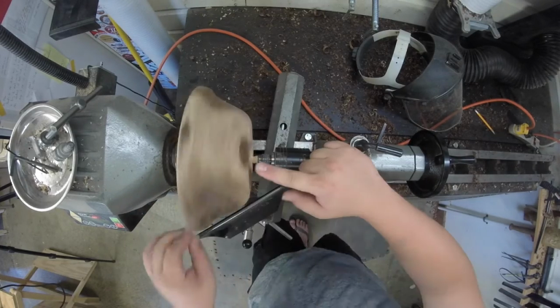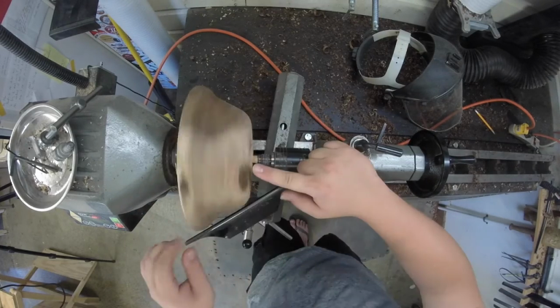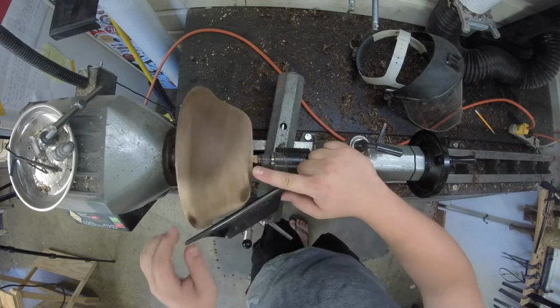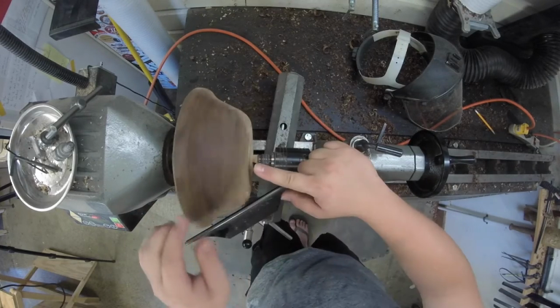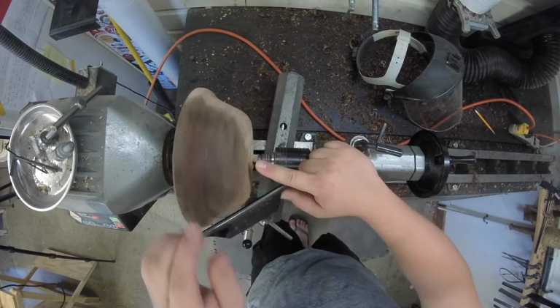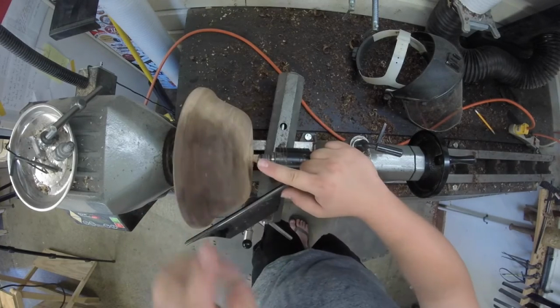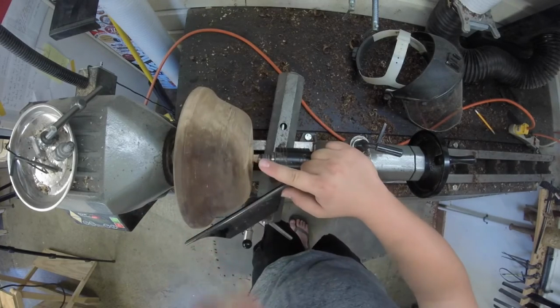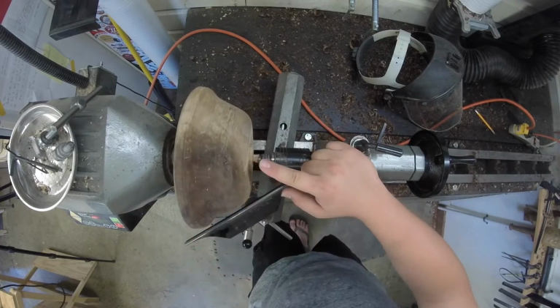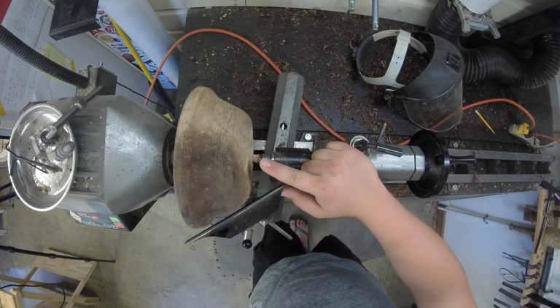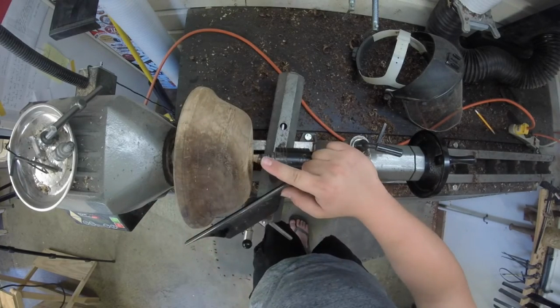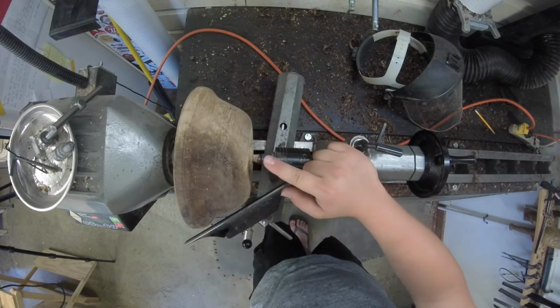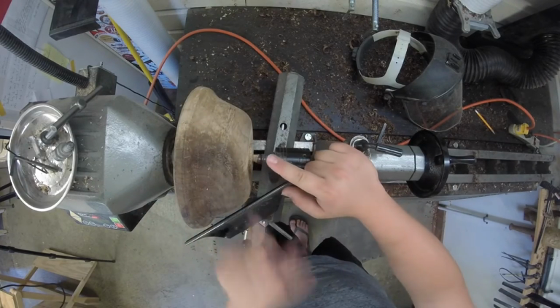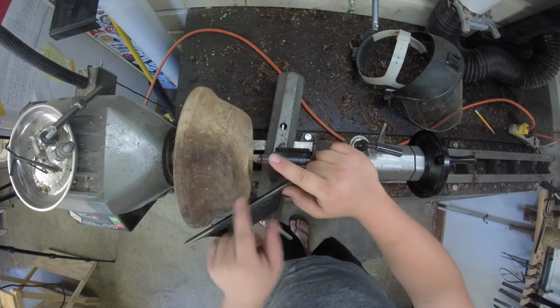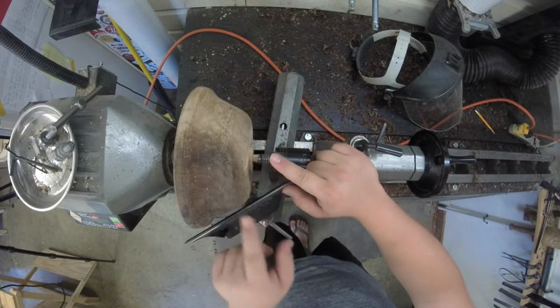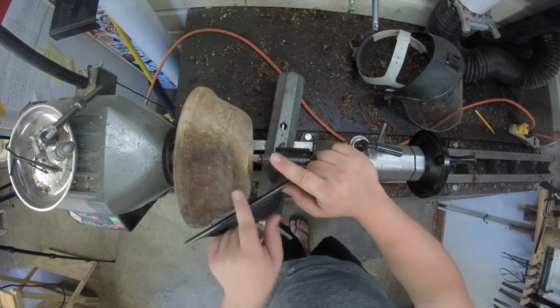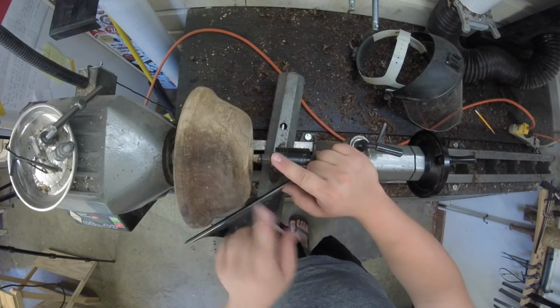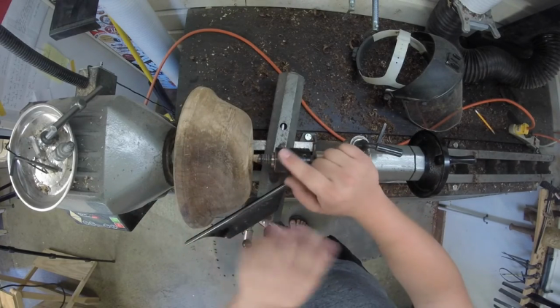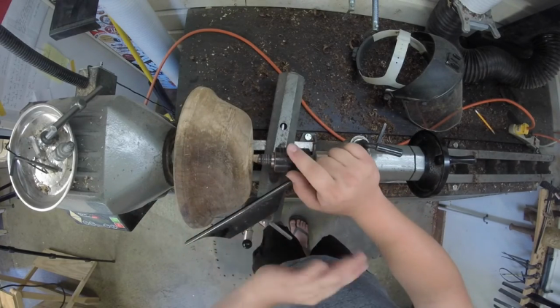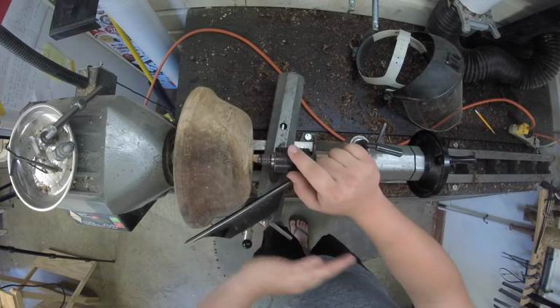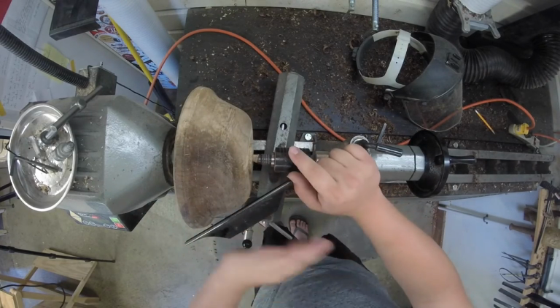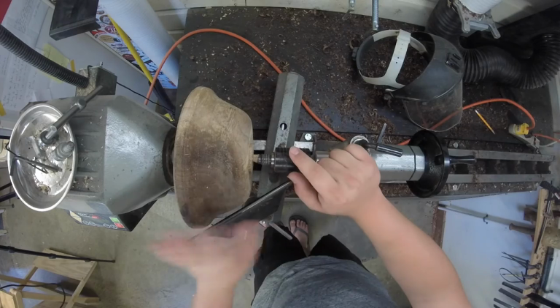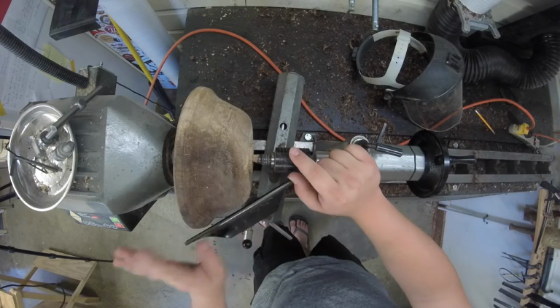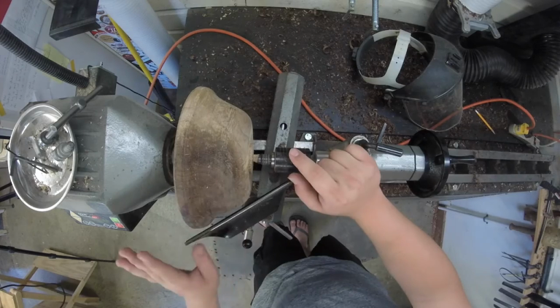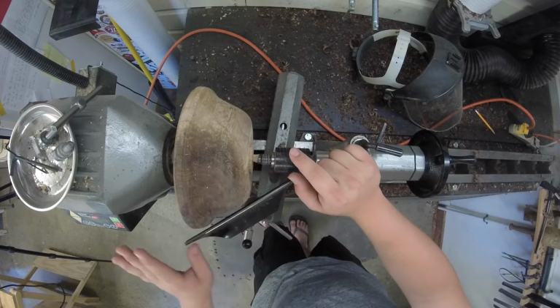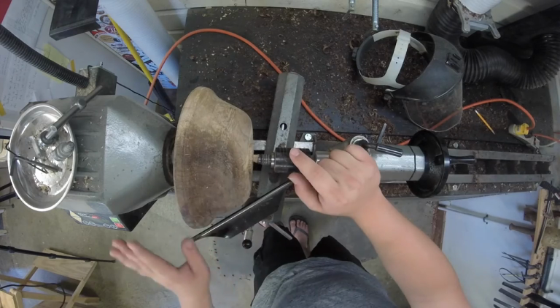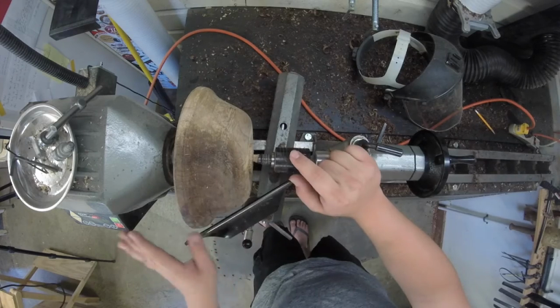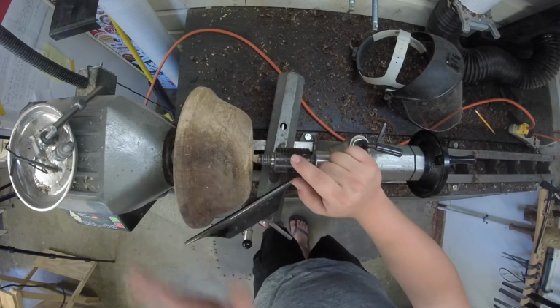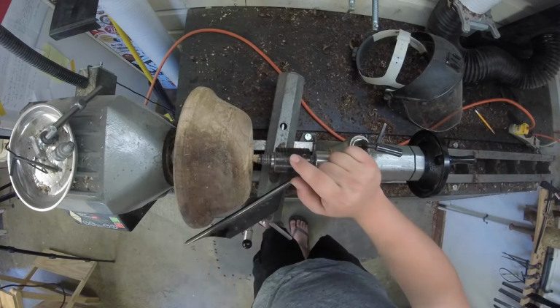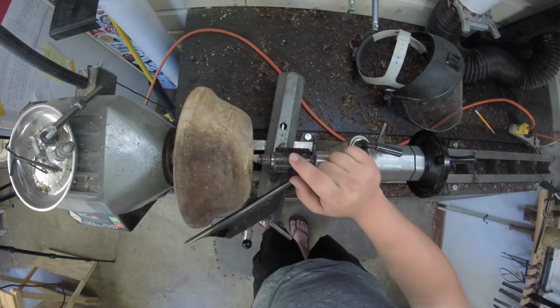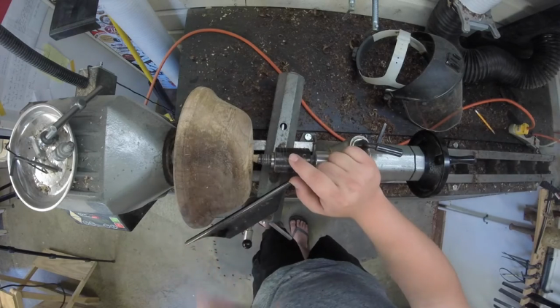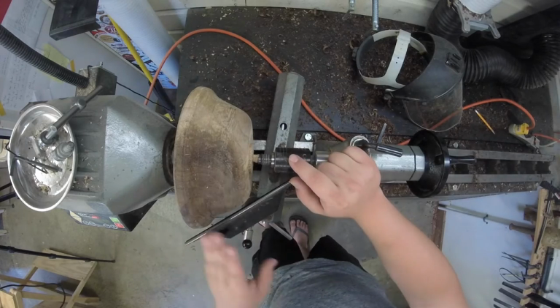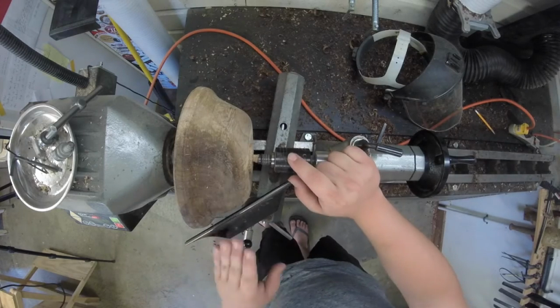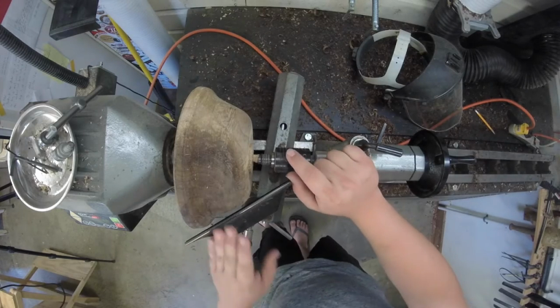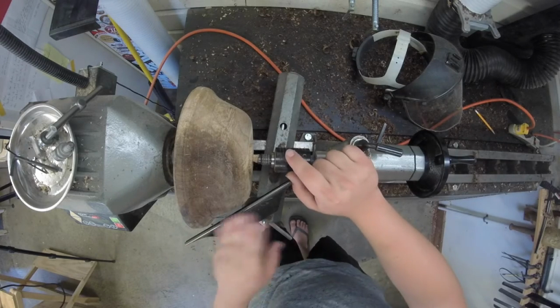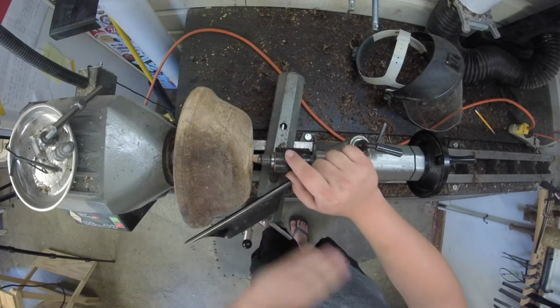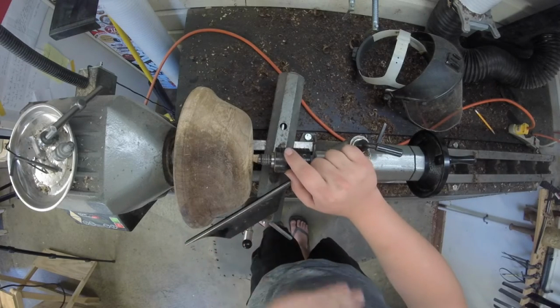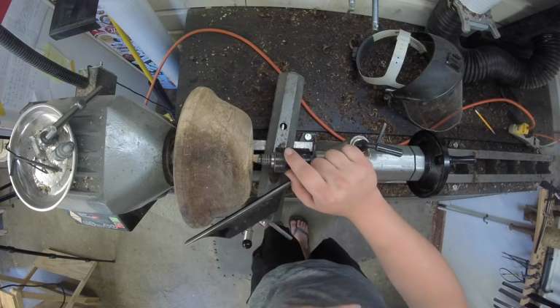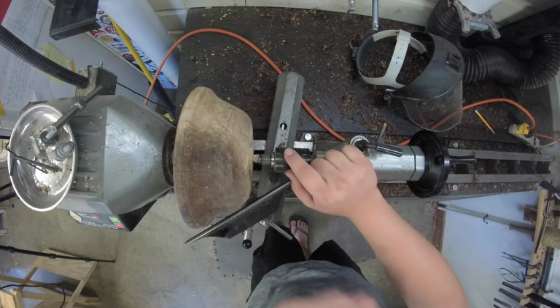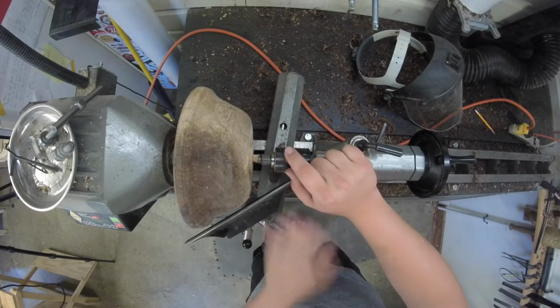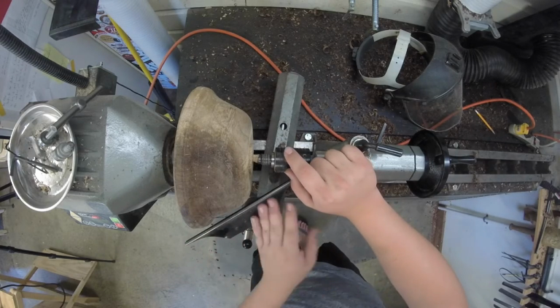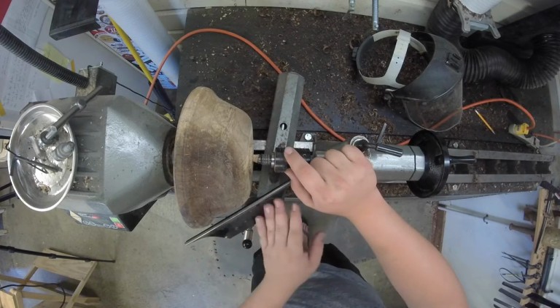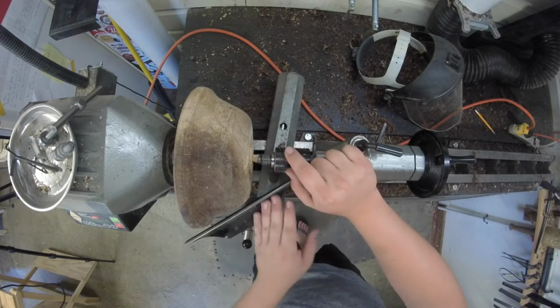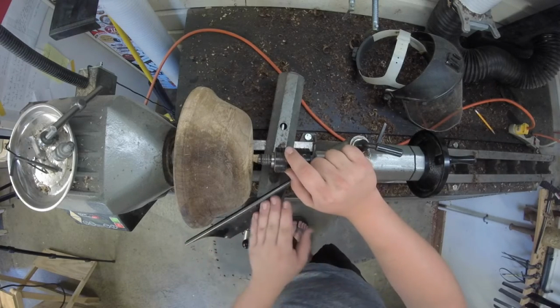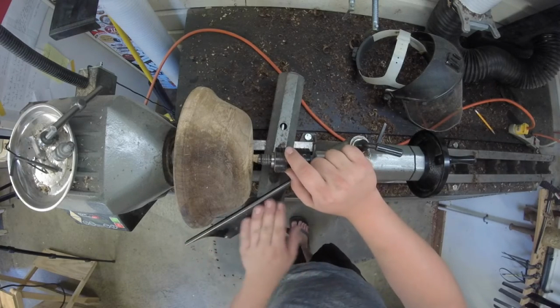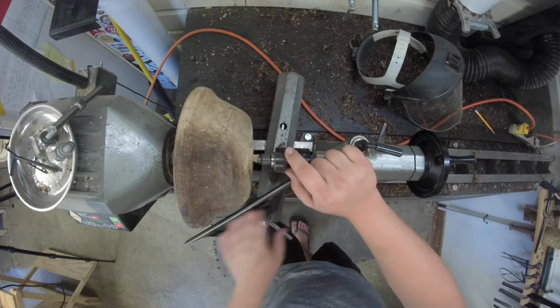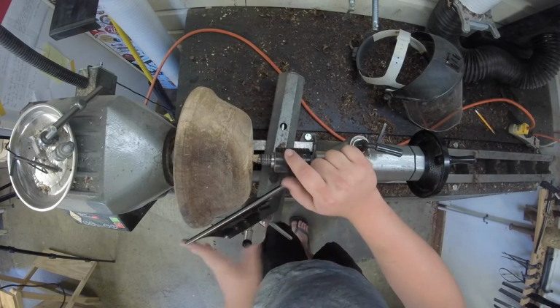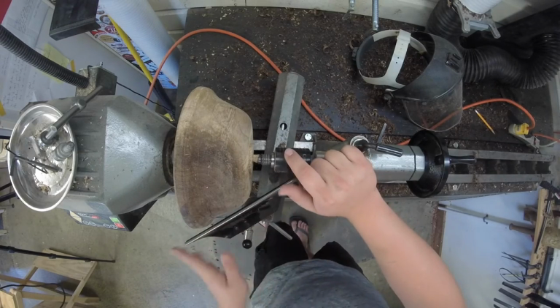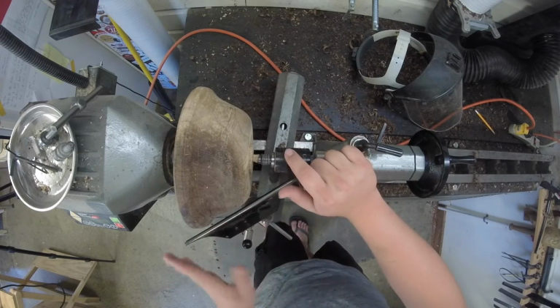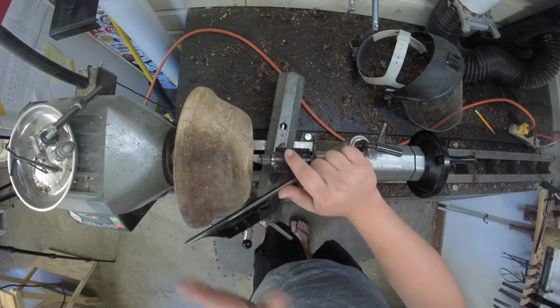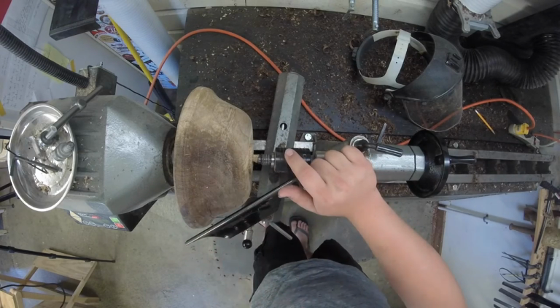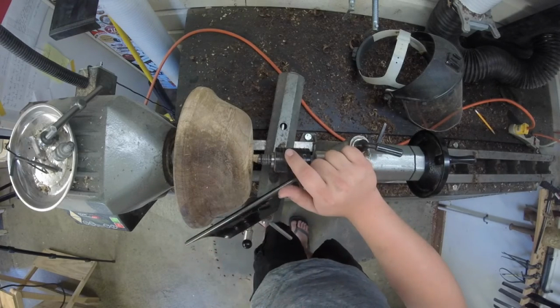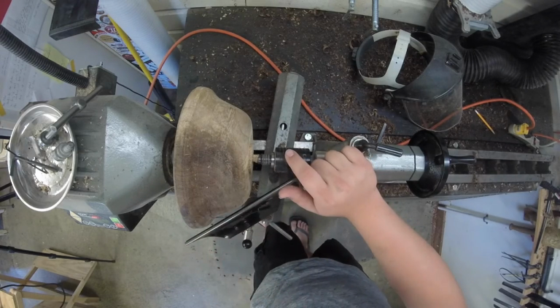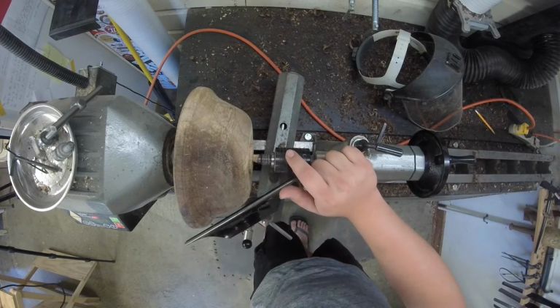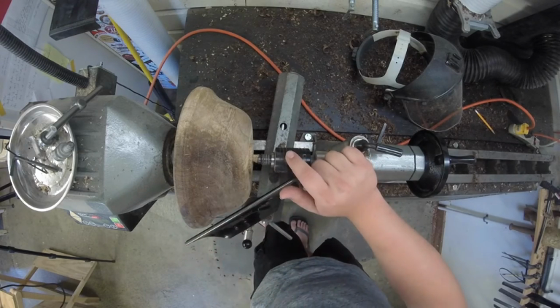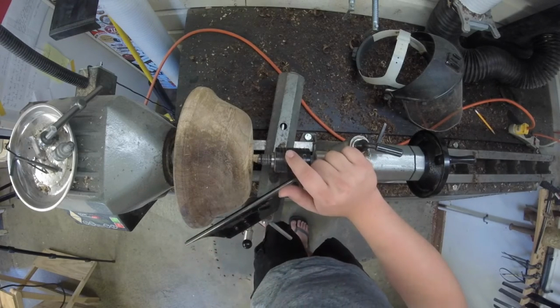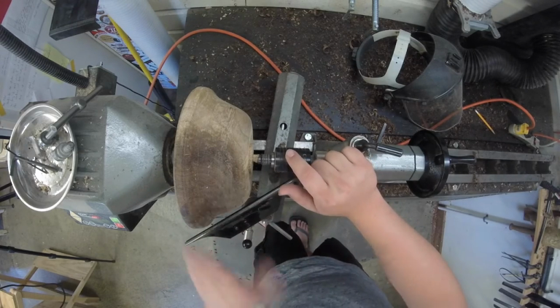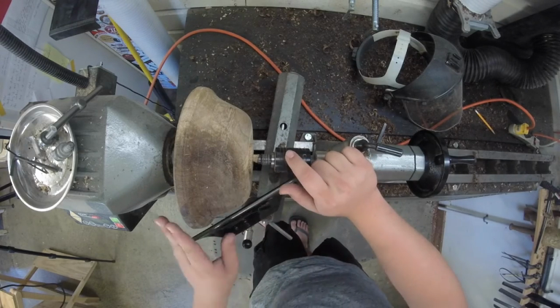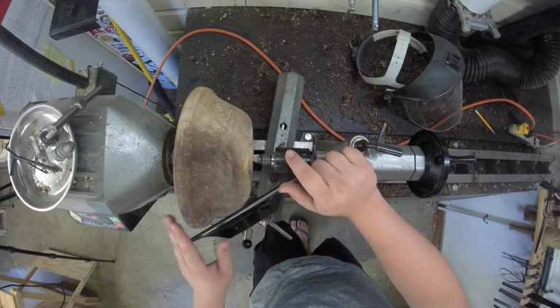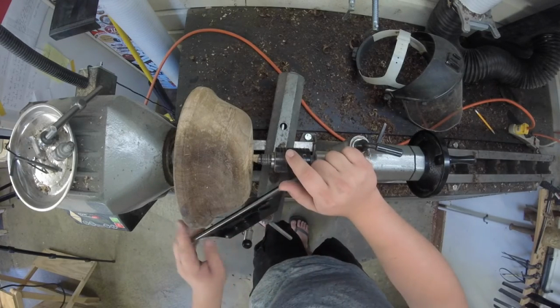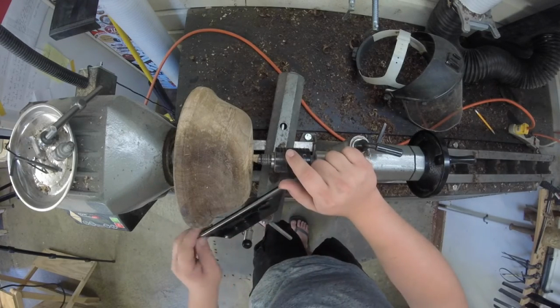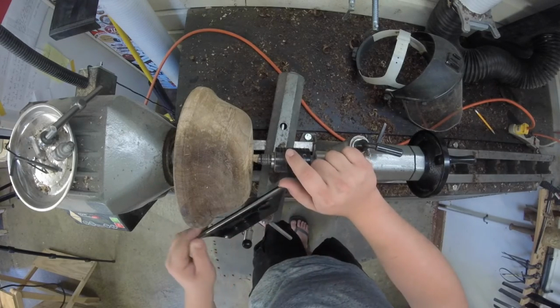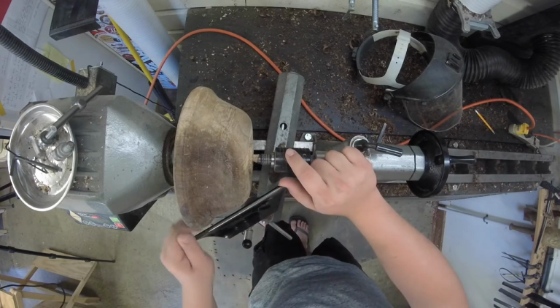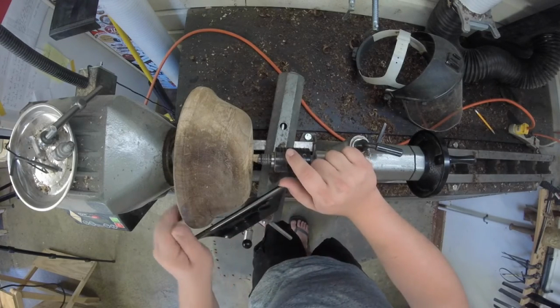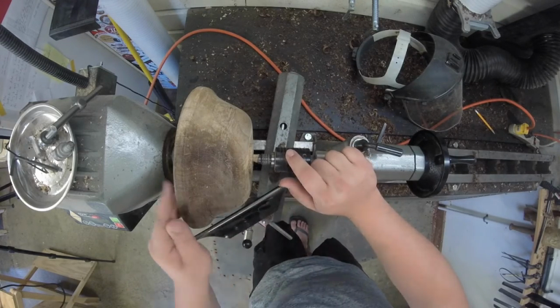First order of business is to true up this entire outside with my bowl gouge. Once that's done I'm going to go ahead and take it over with some sandpaper.